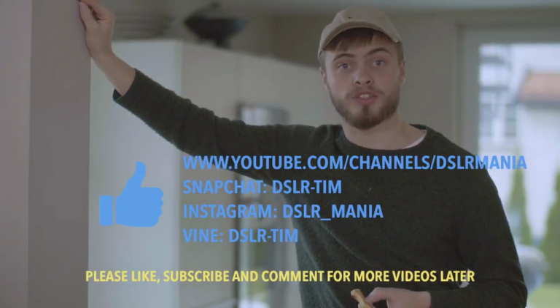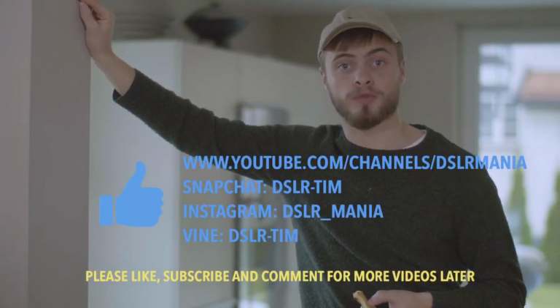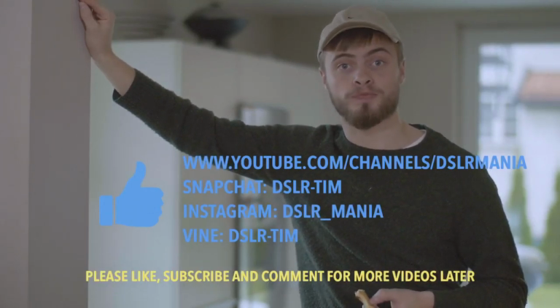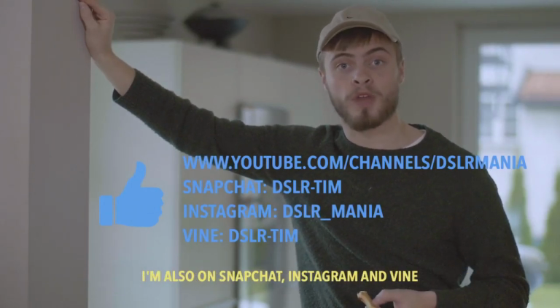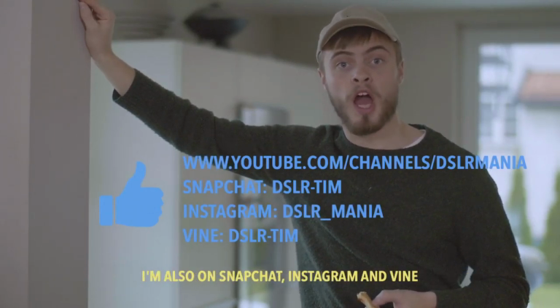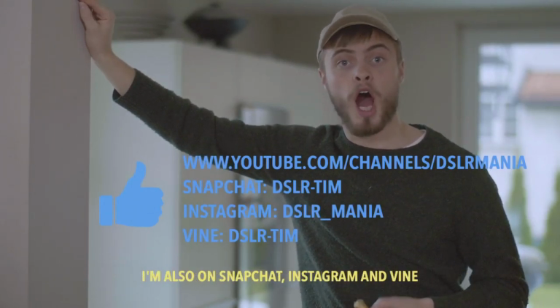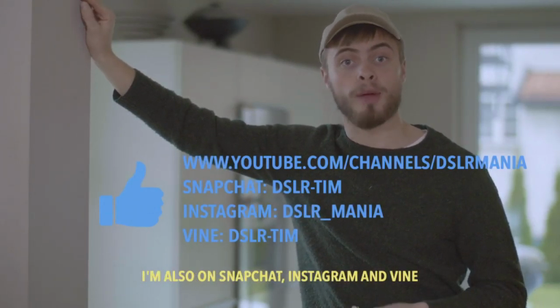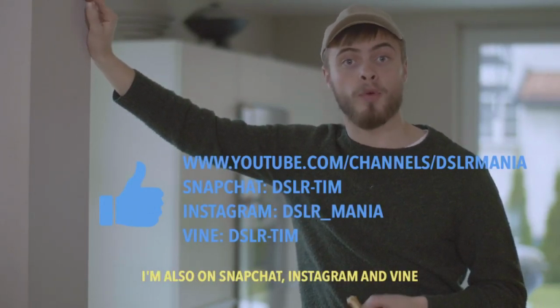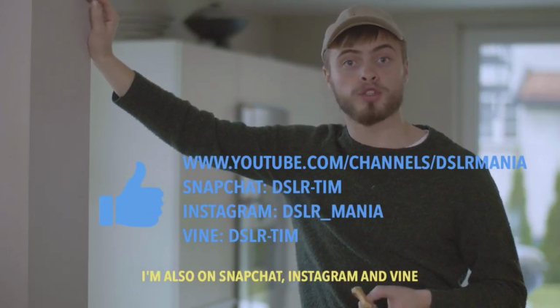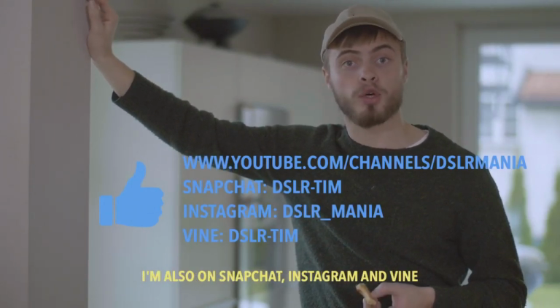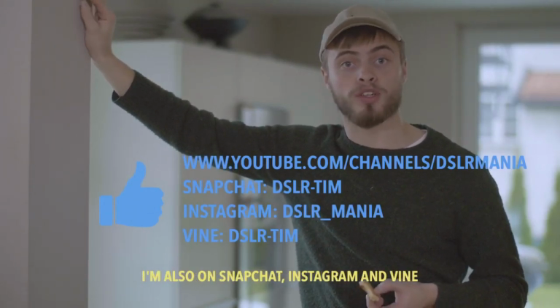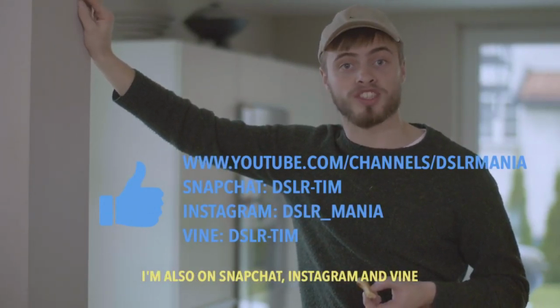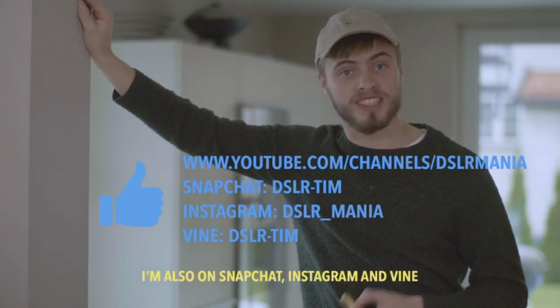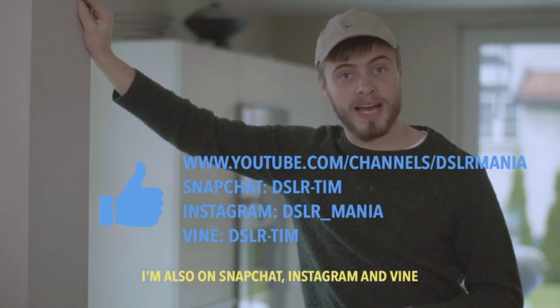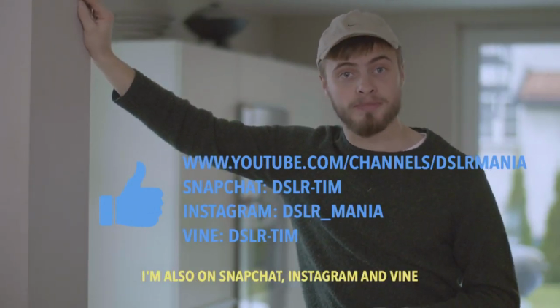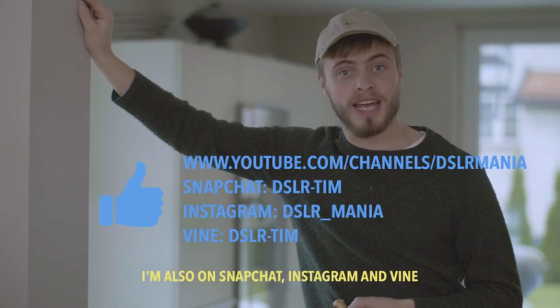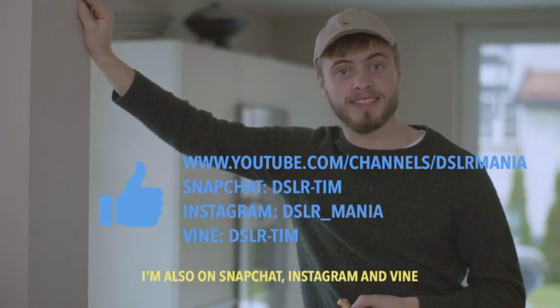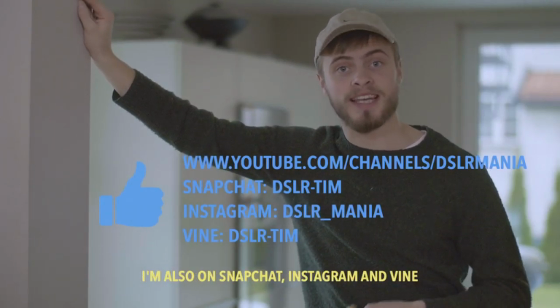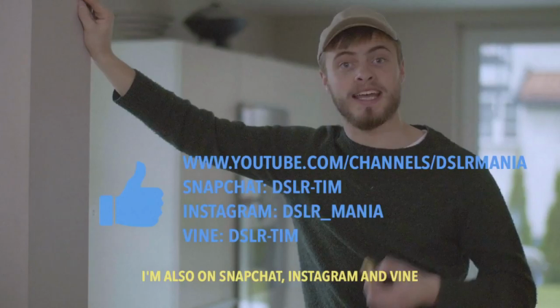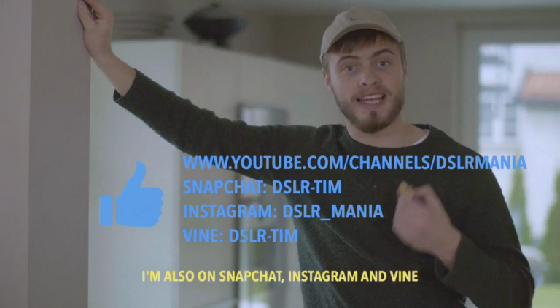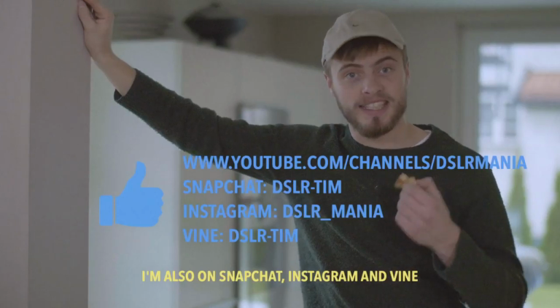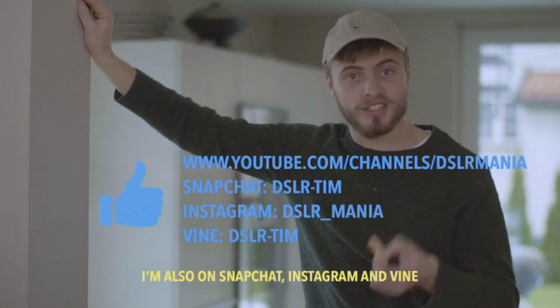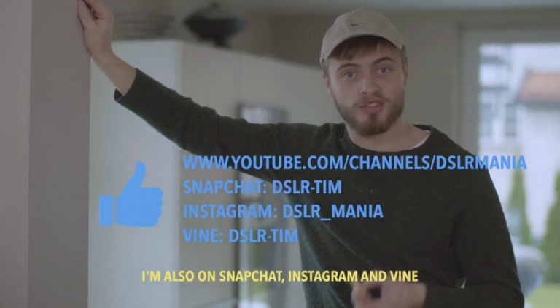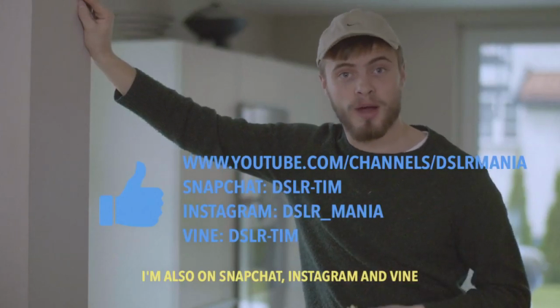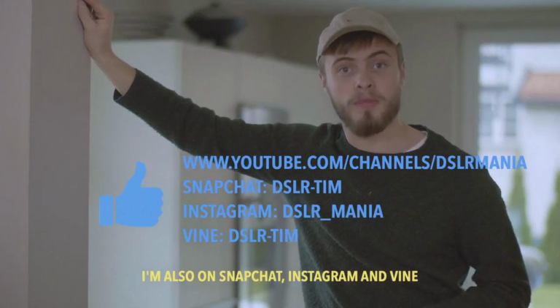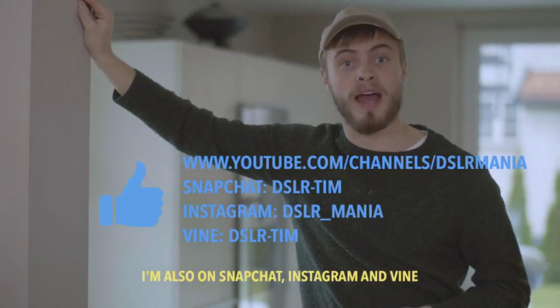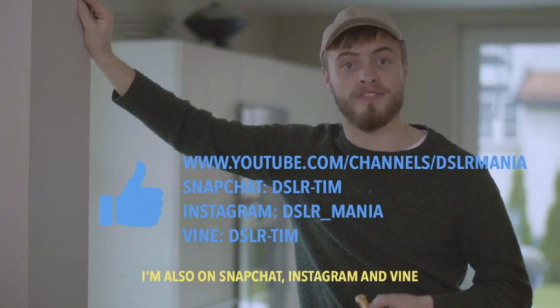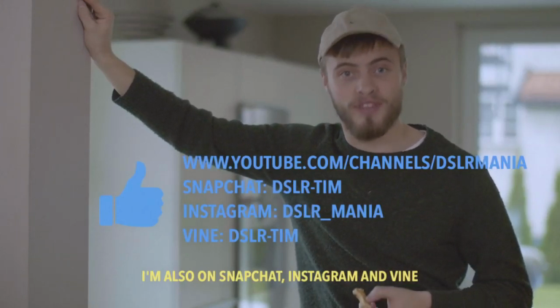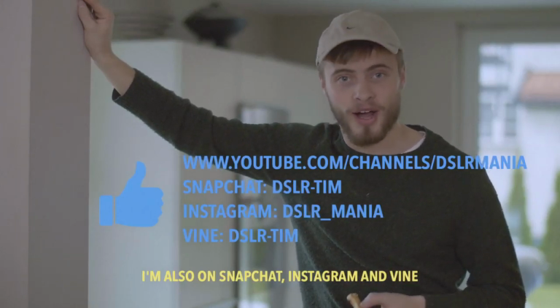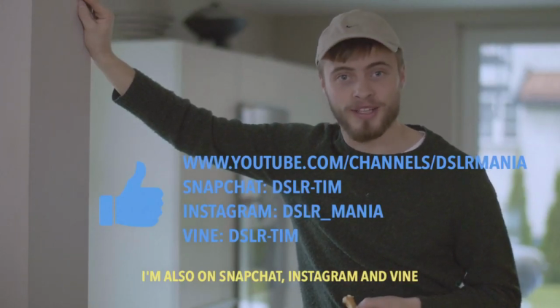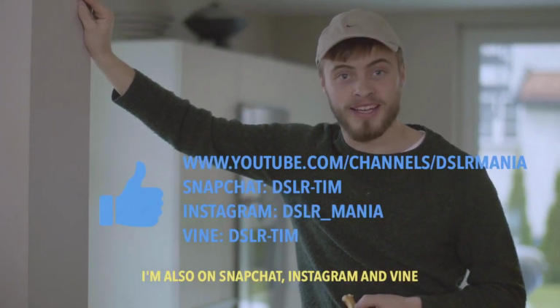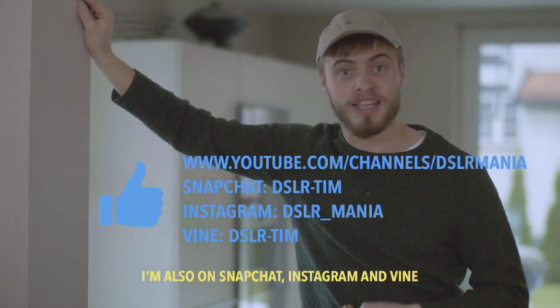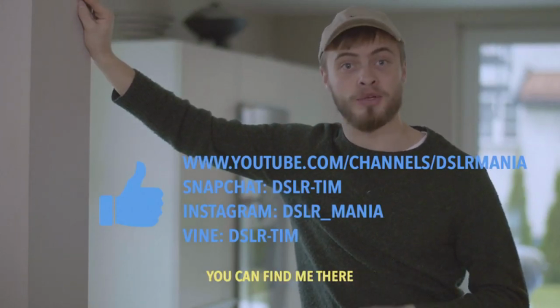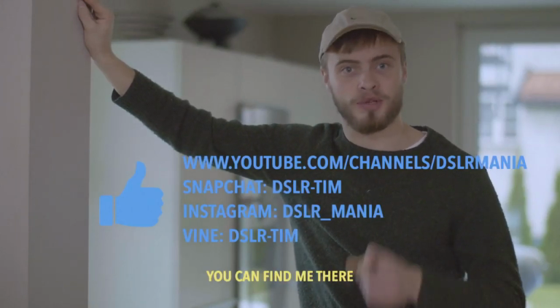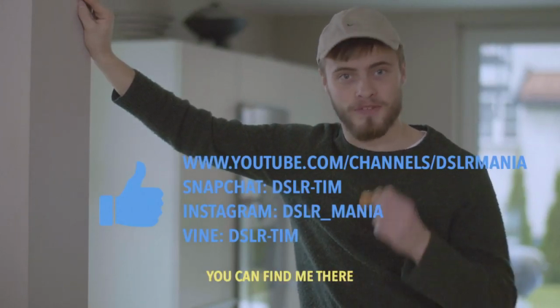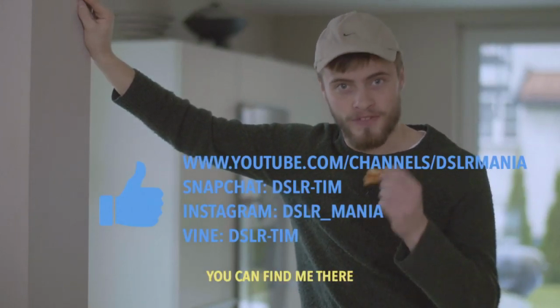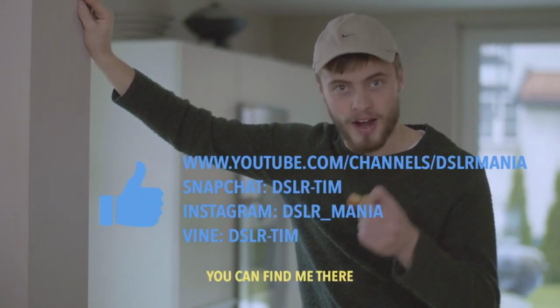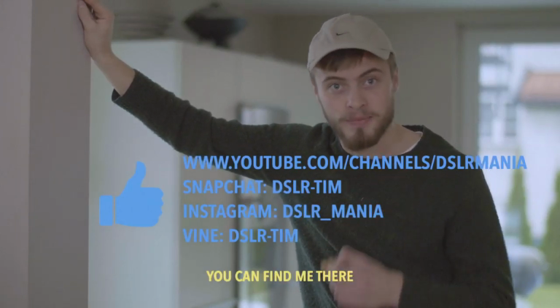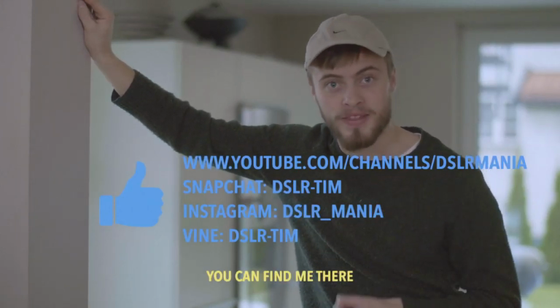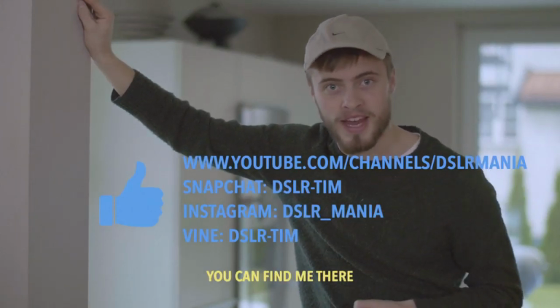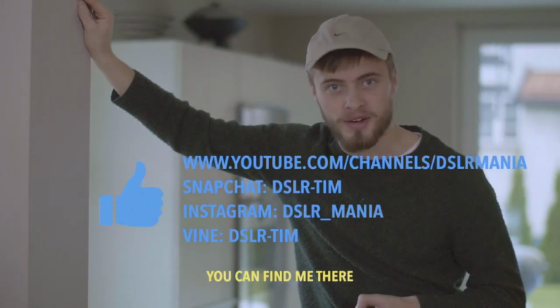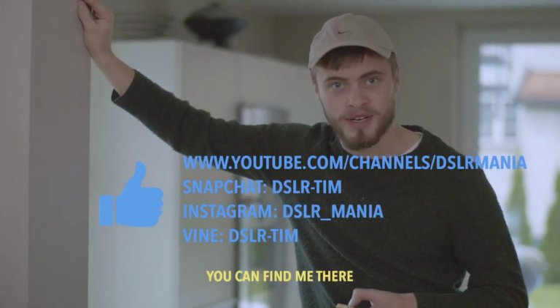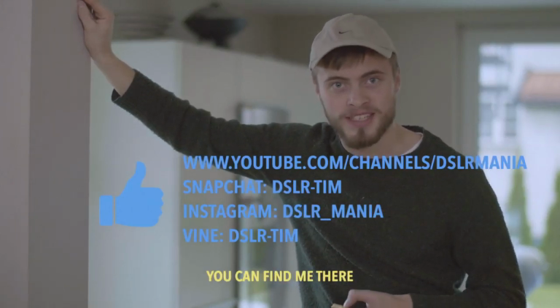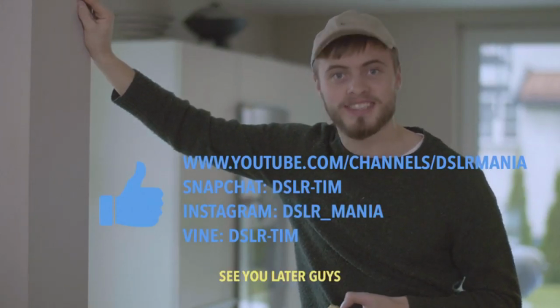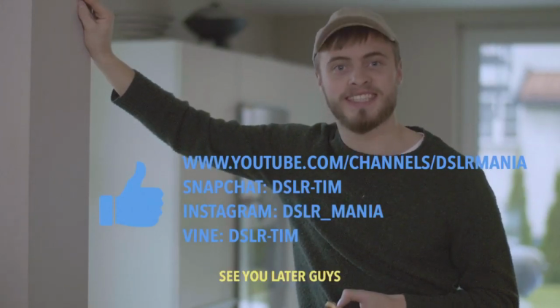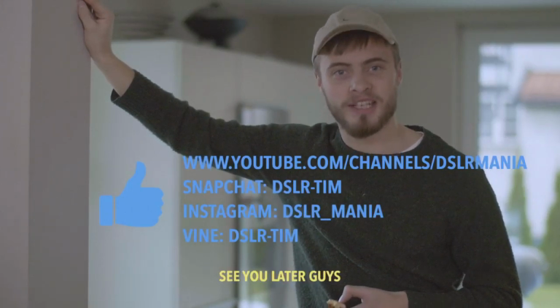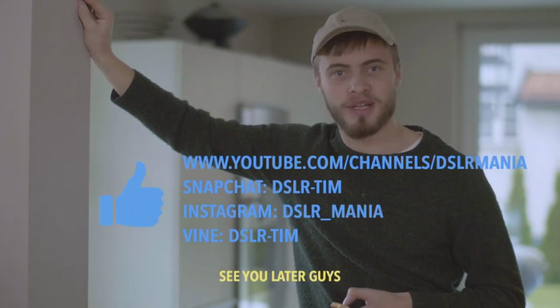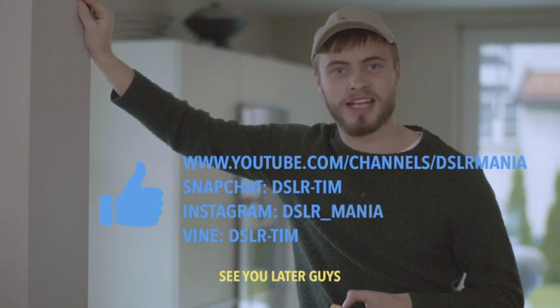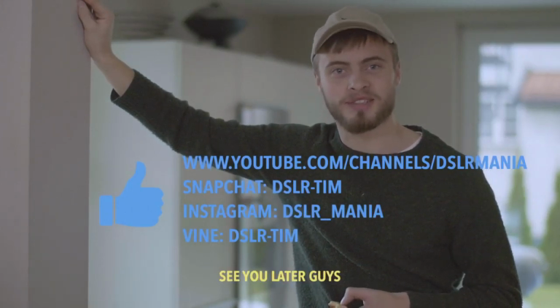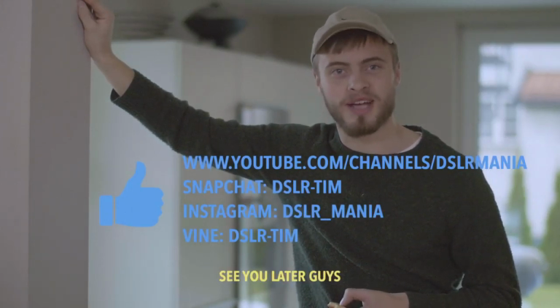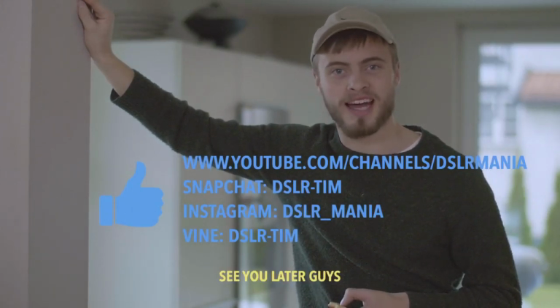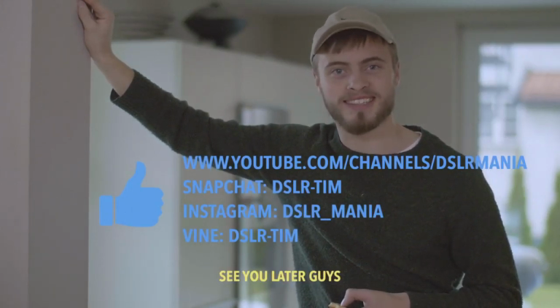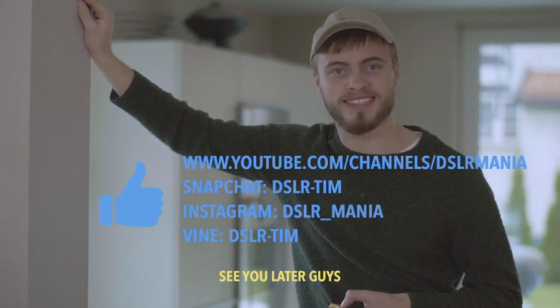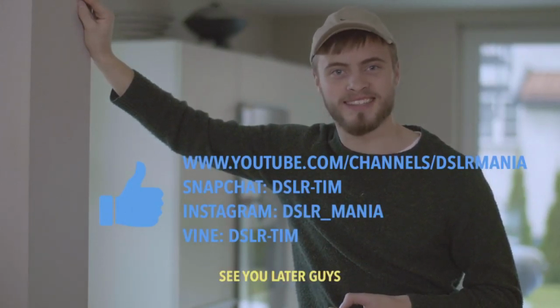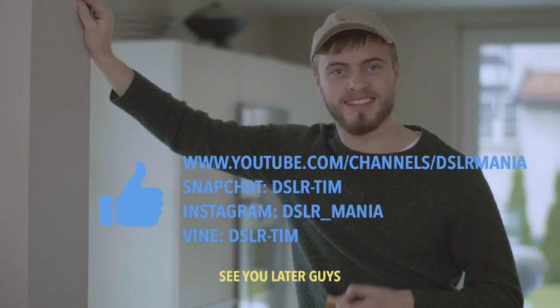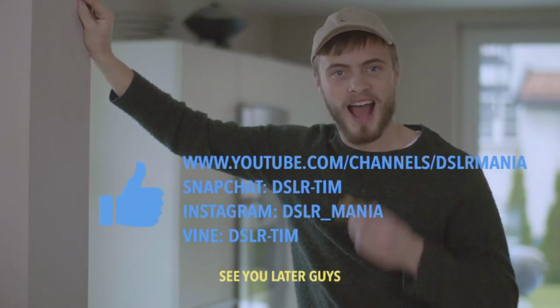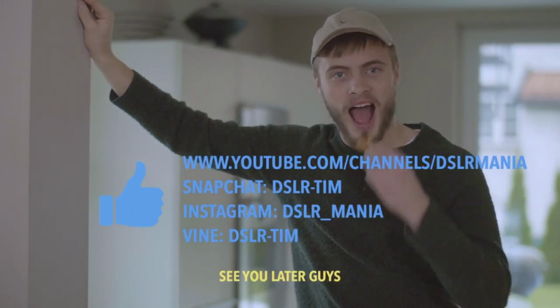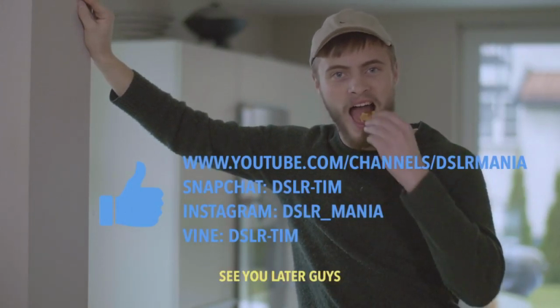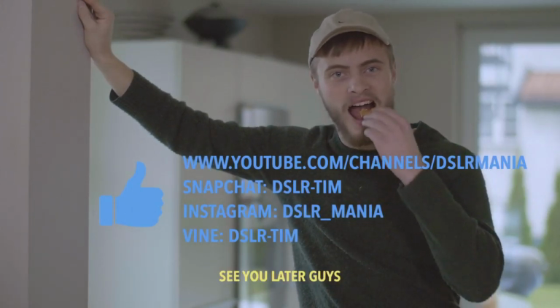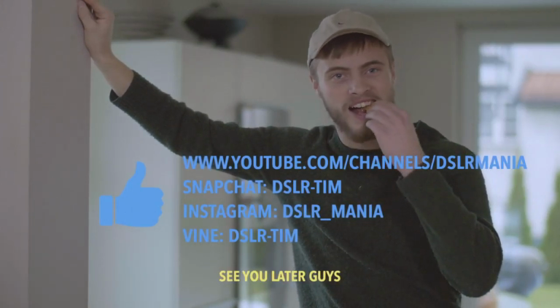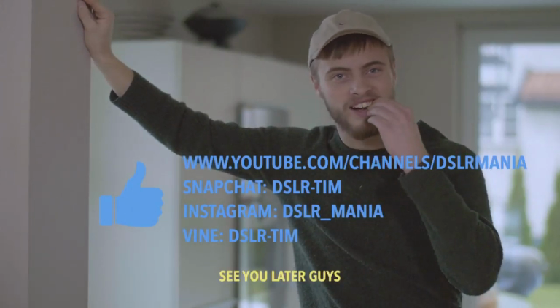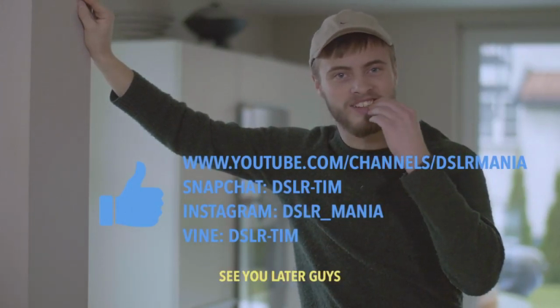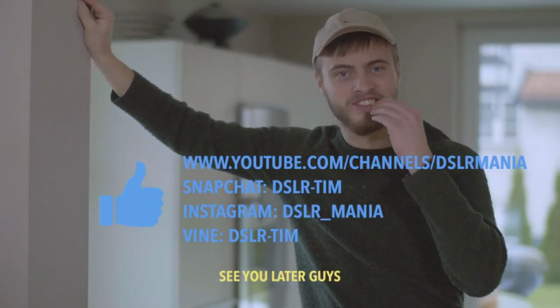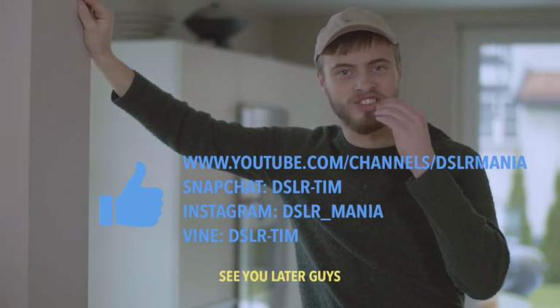I'm also on Snapchat, Instagram, and Vine. You can find me there. See you later guys!